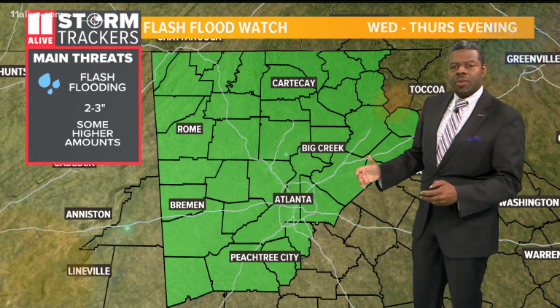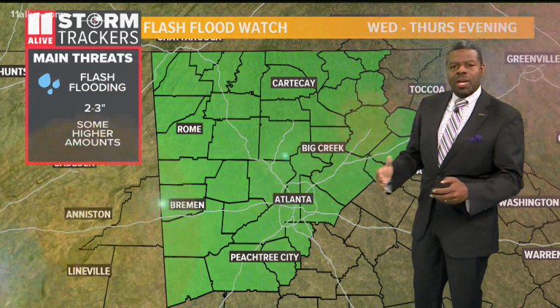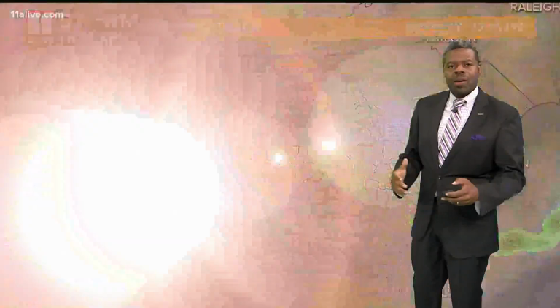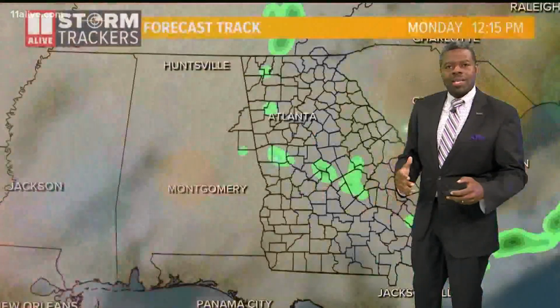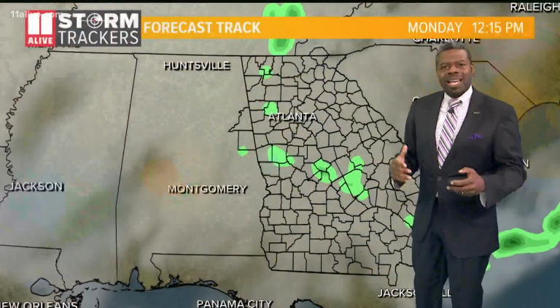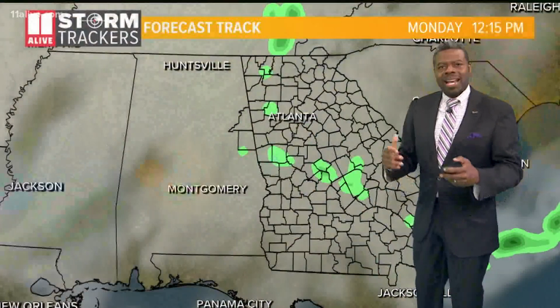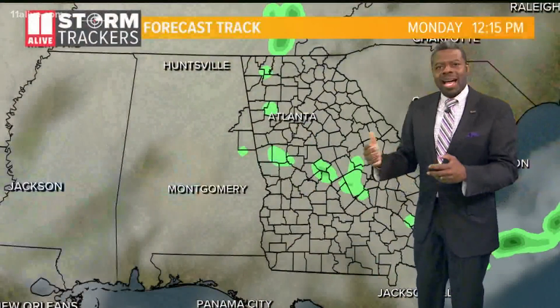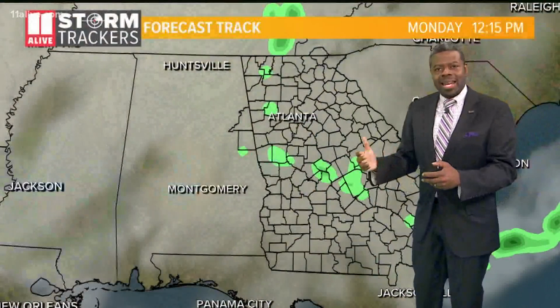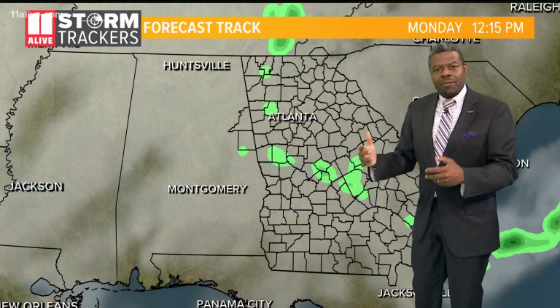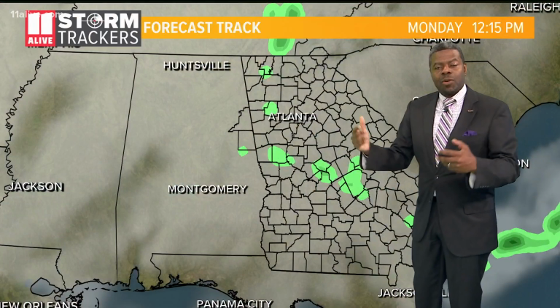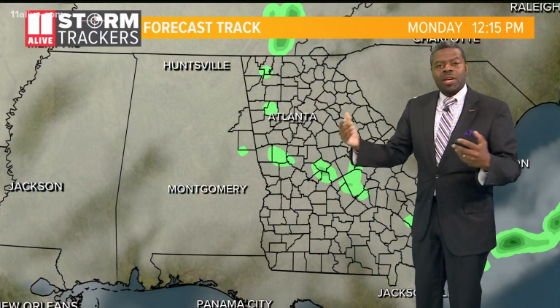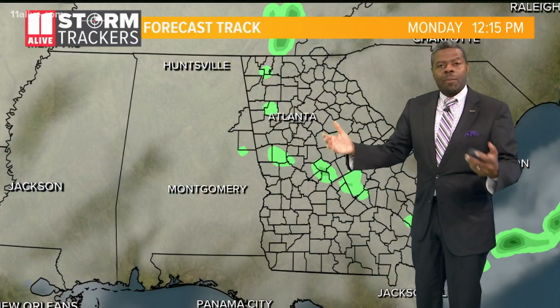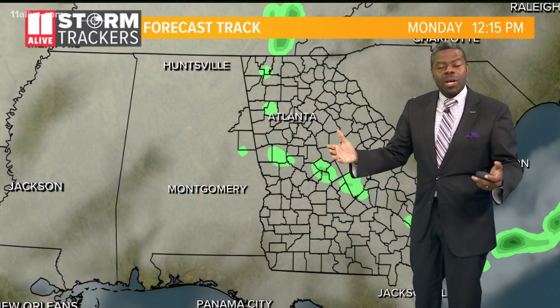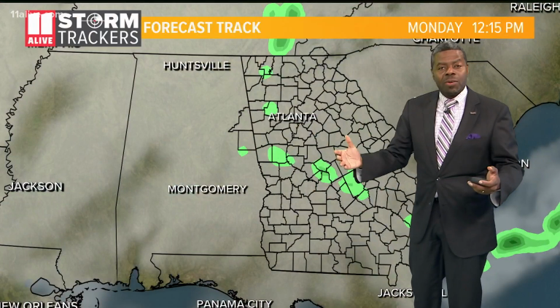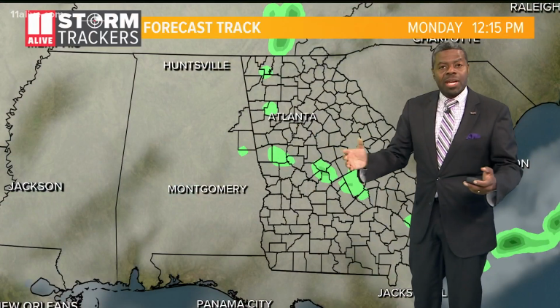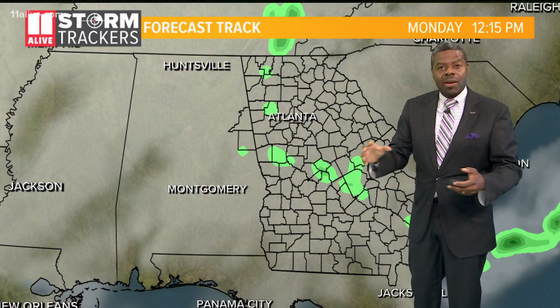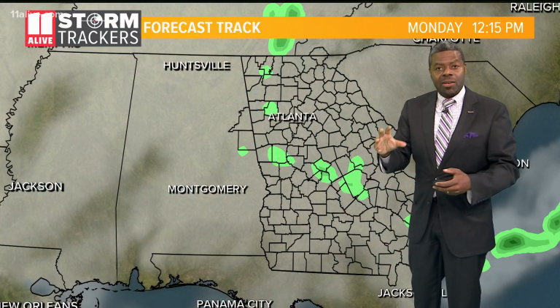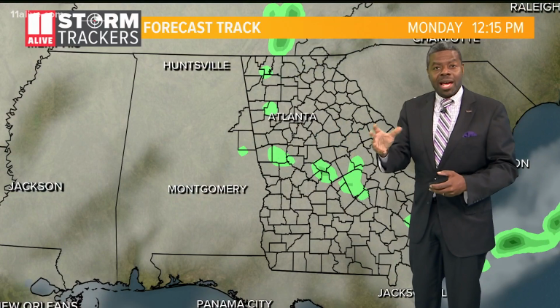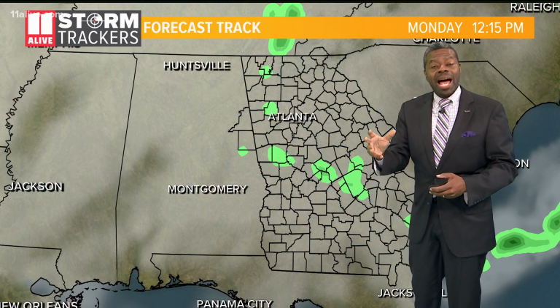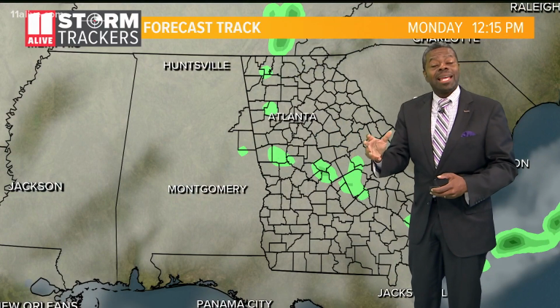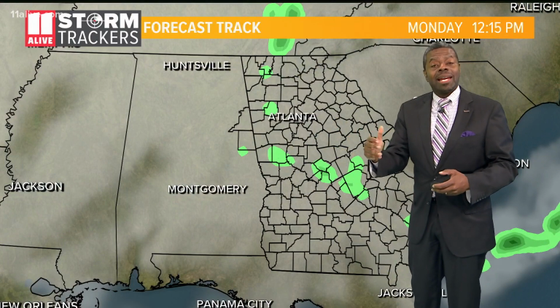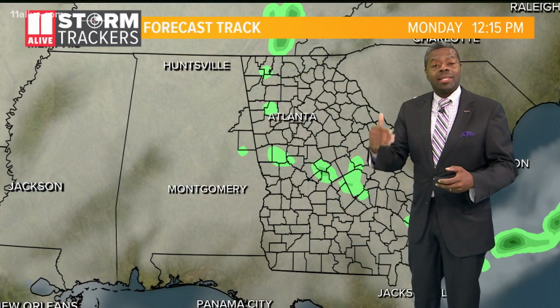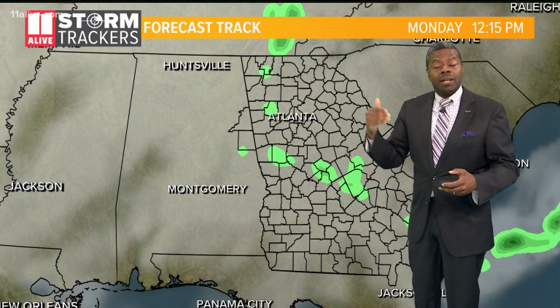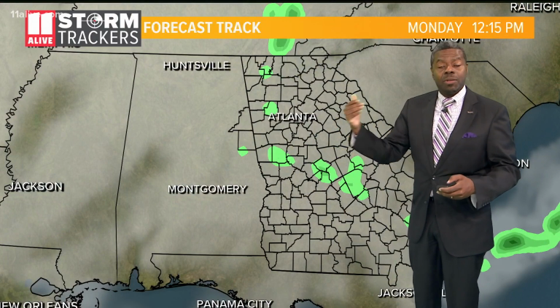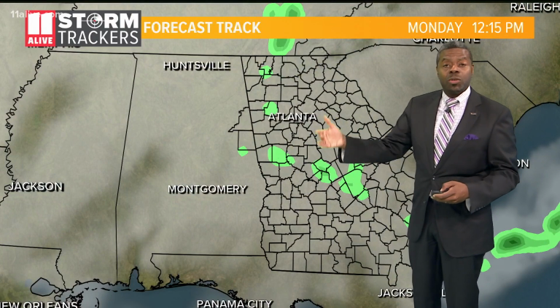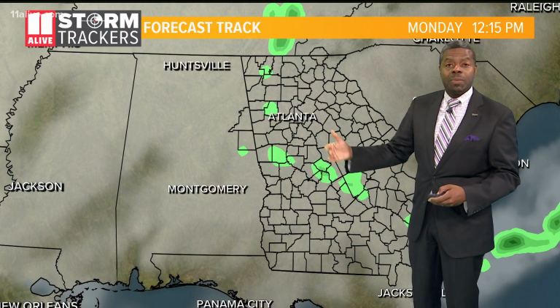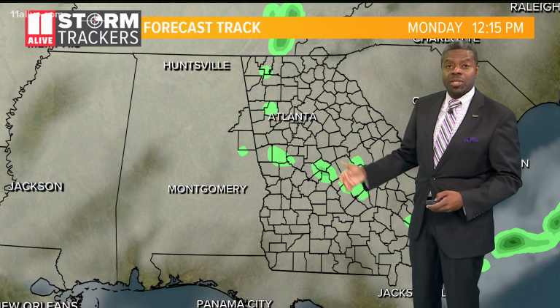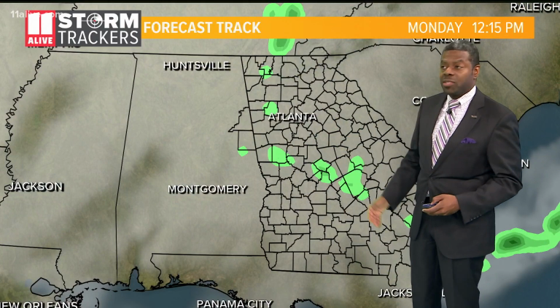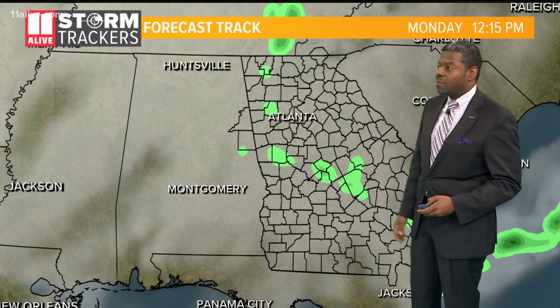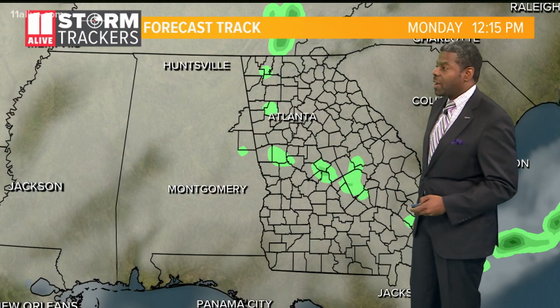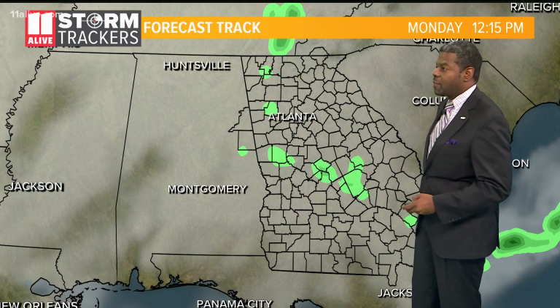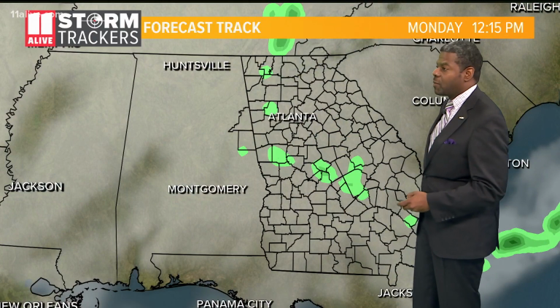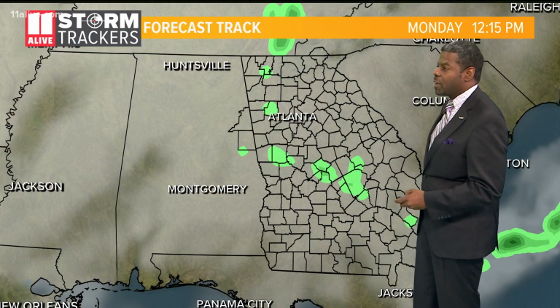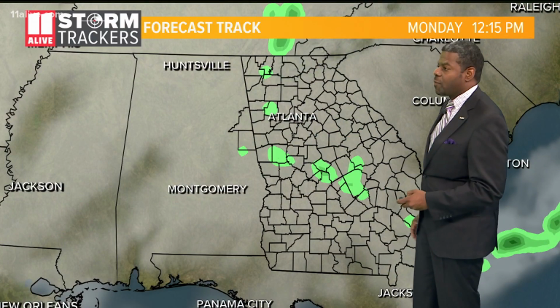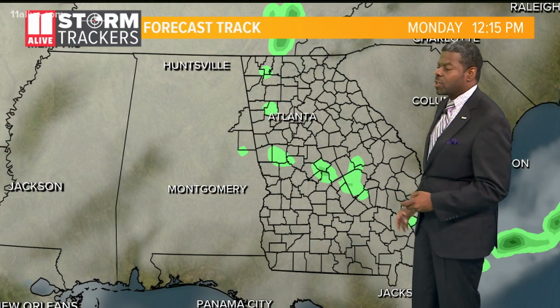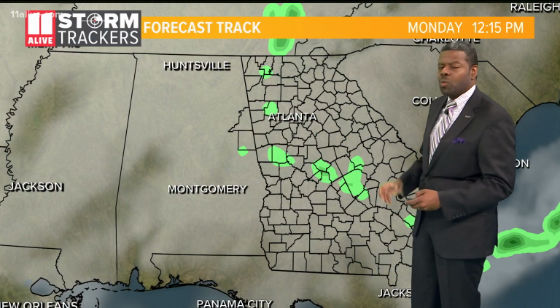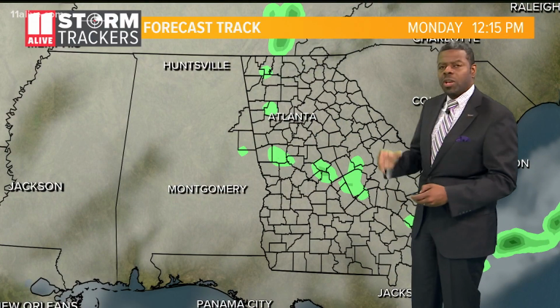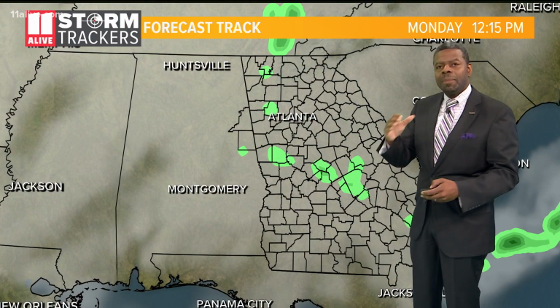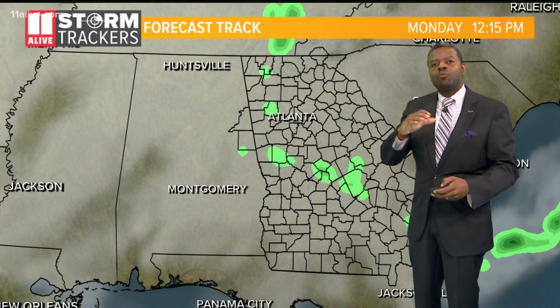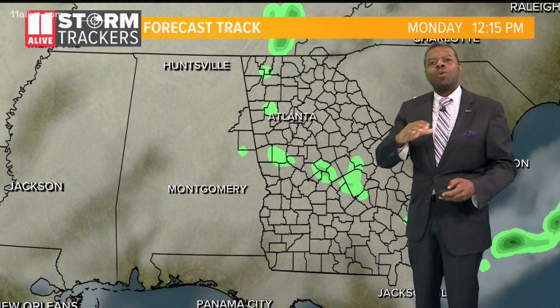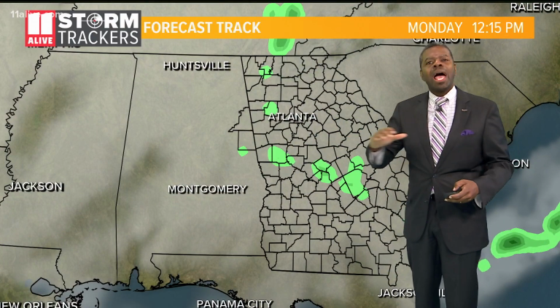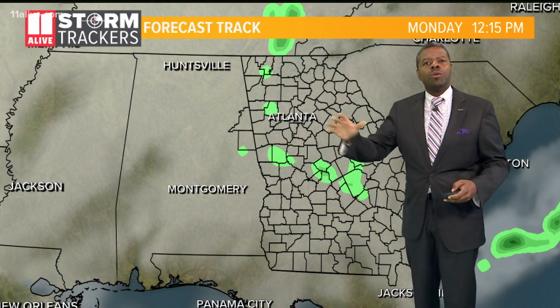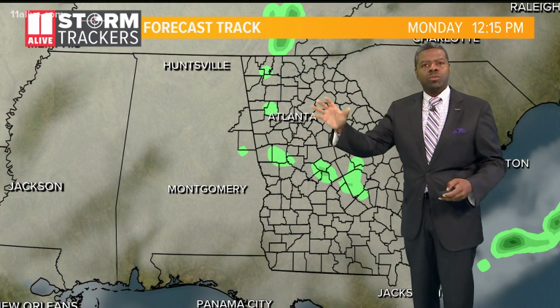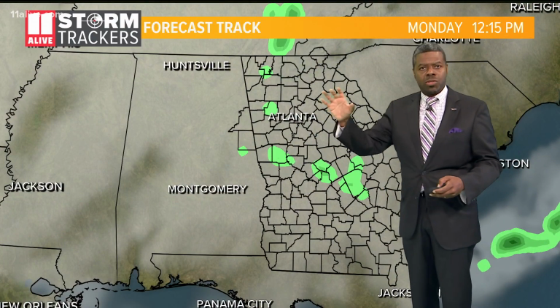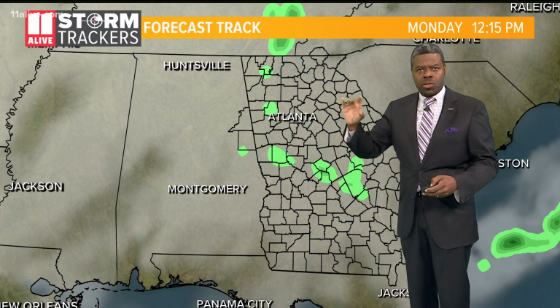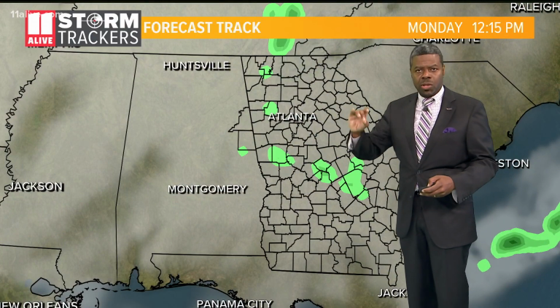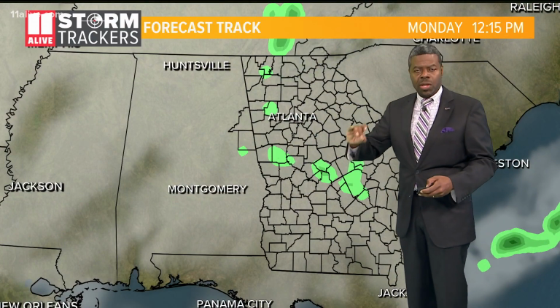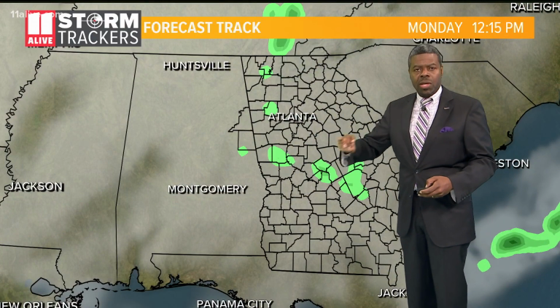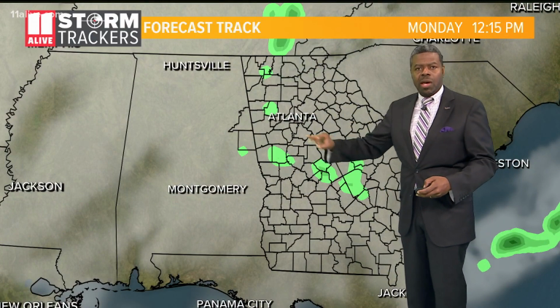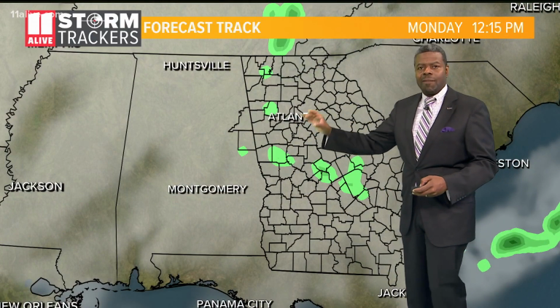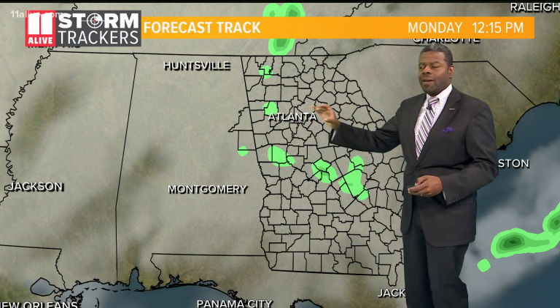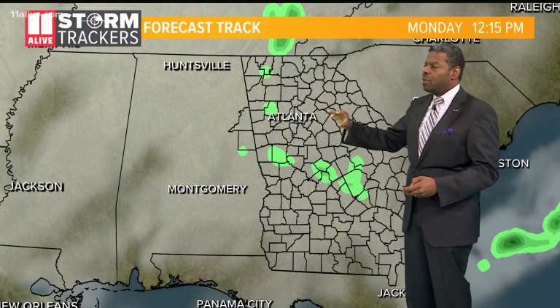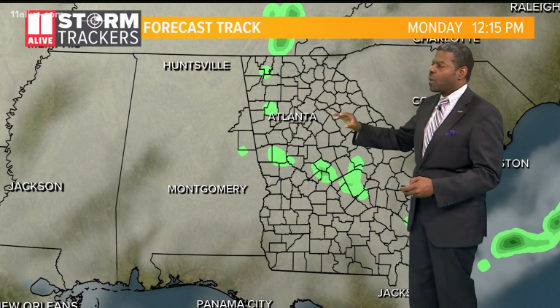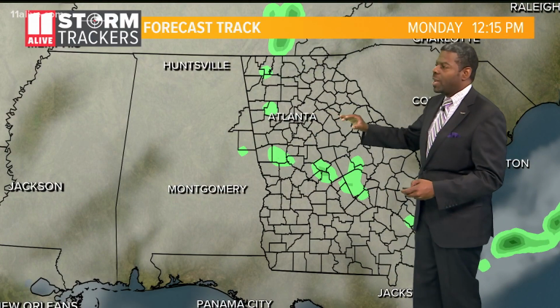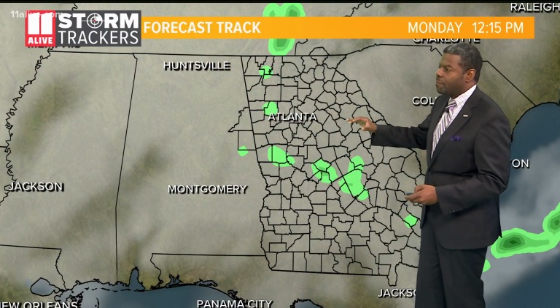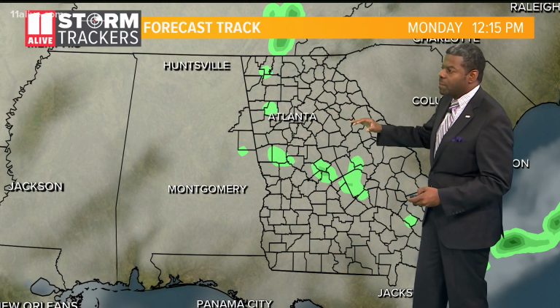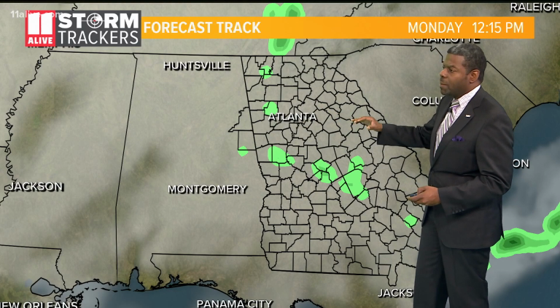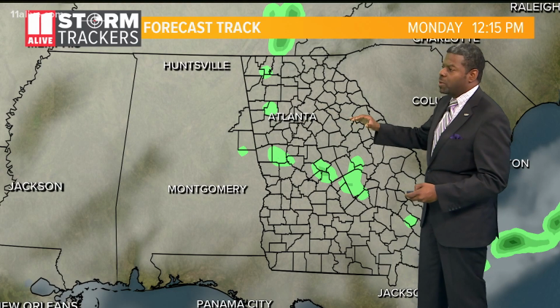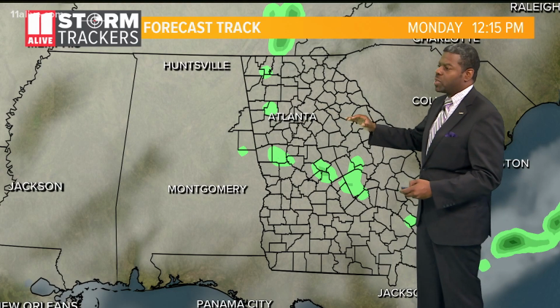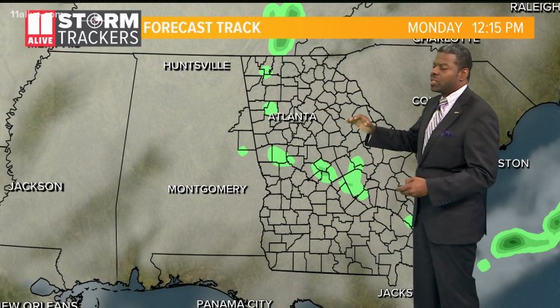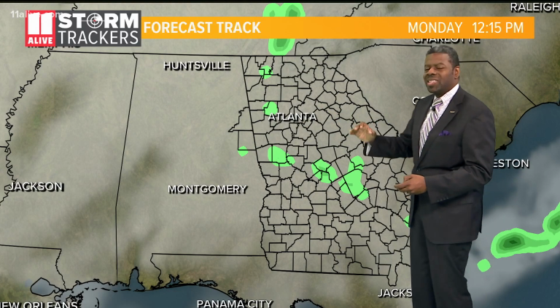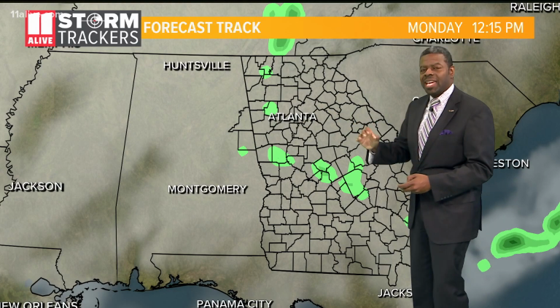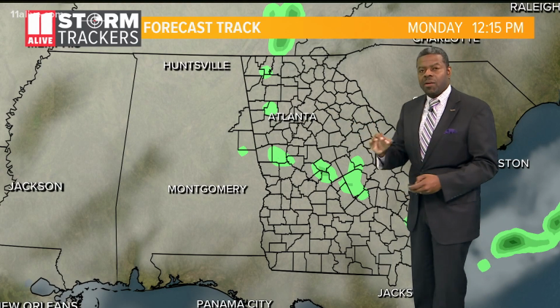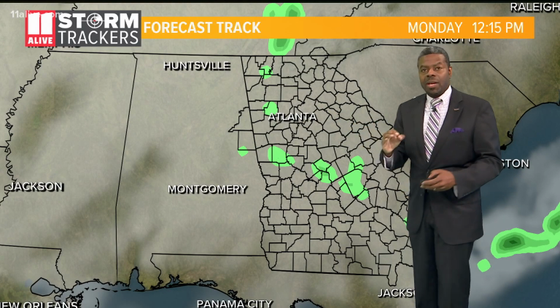If your county is not highlighted — for example, Henry County is not highlighted there — you could still be seeing some very heavy rainfall as well. There will be rounds of heavy rain pushing into the area.